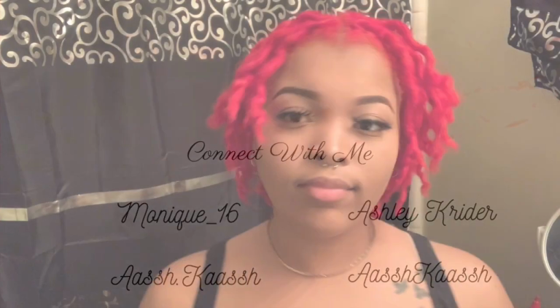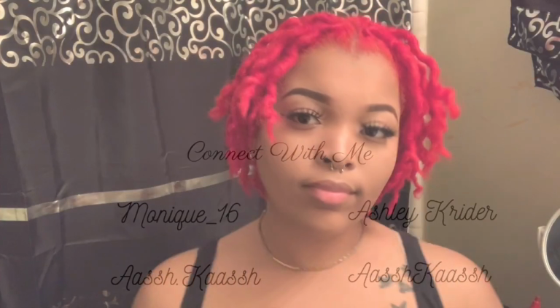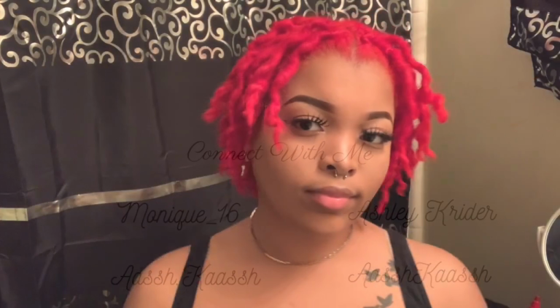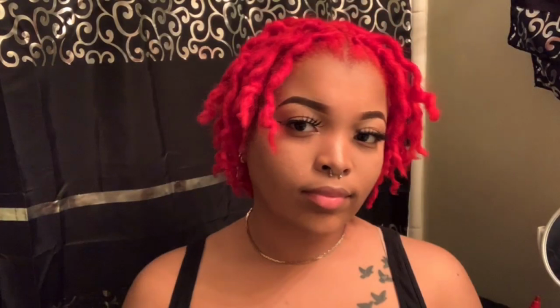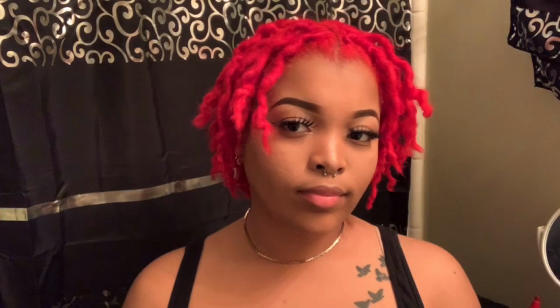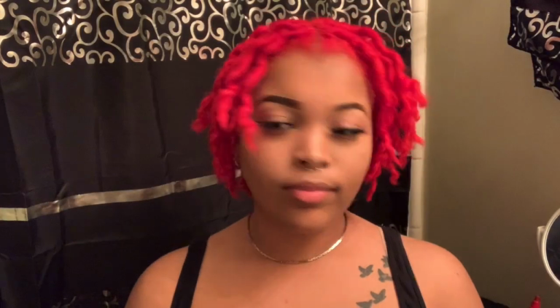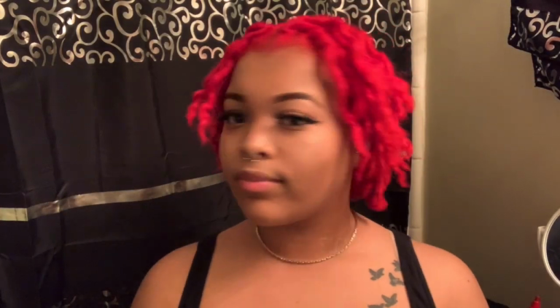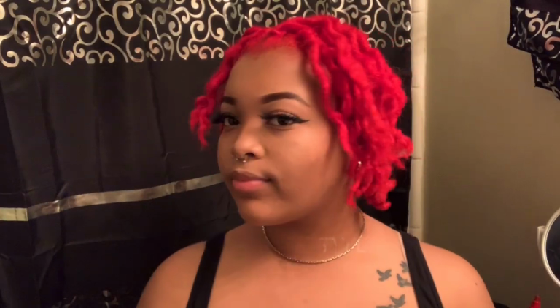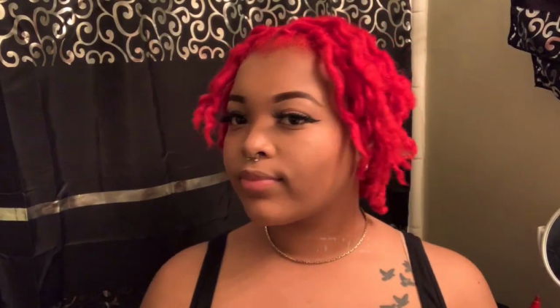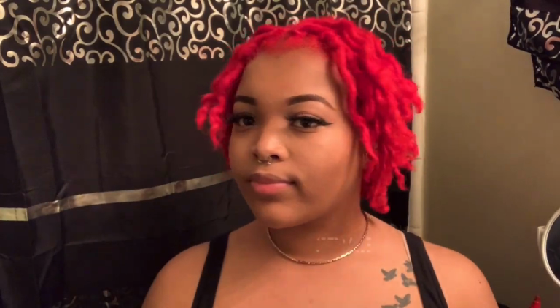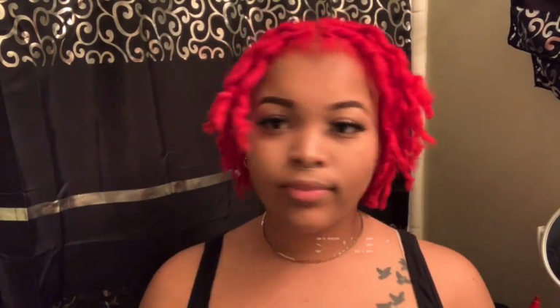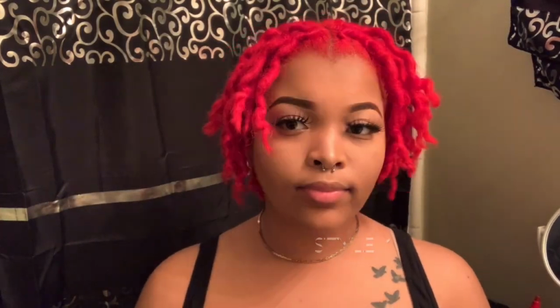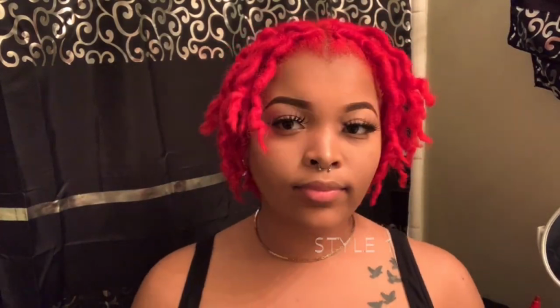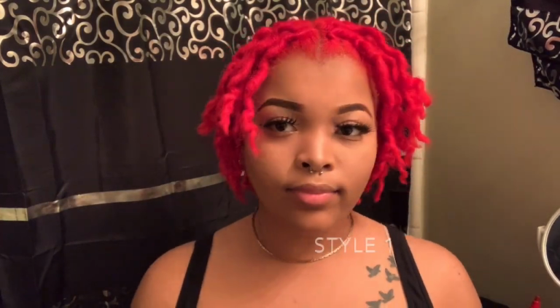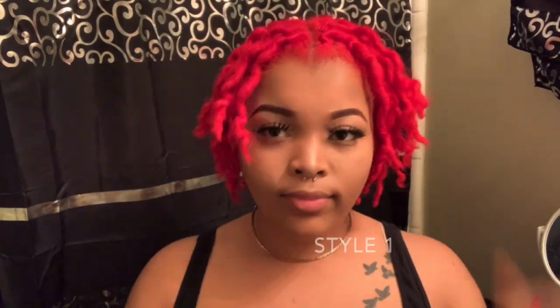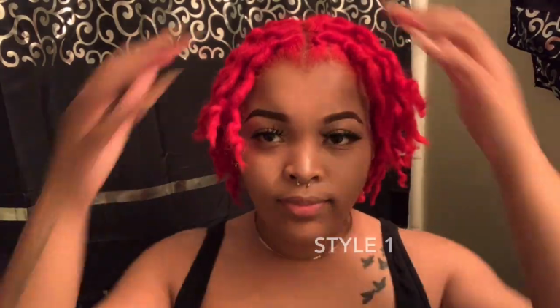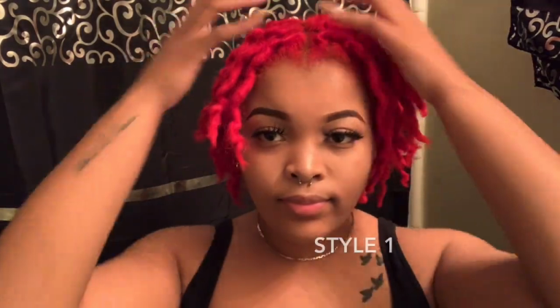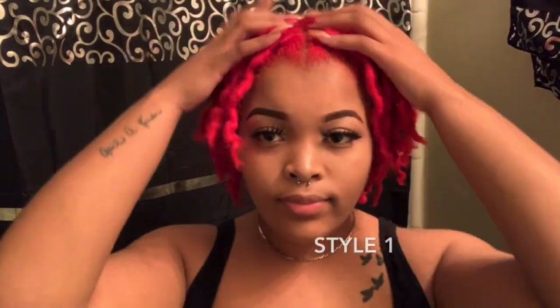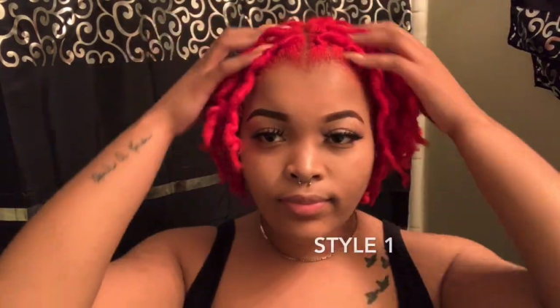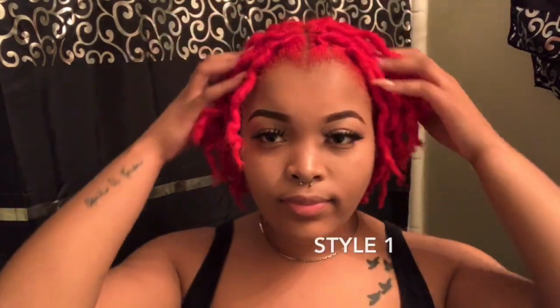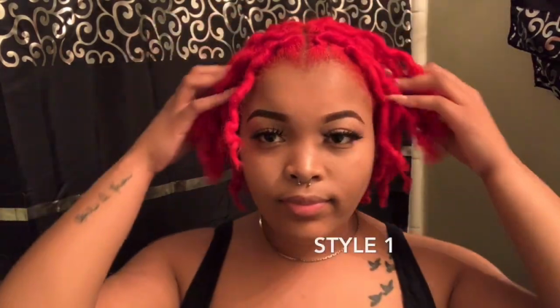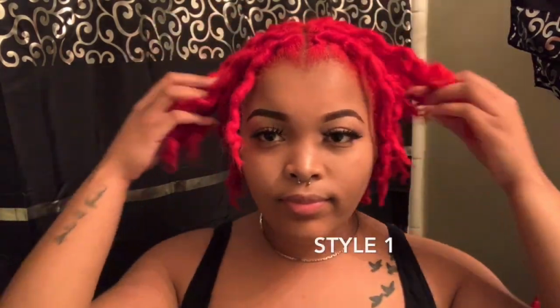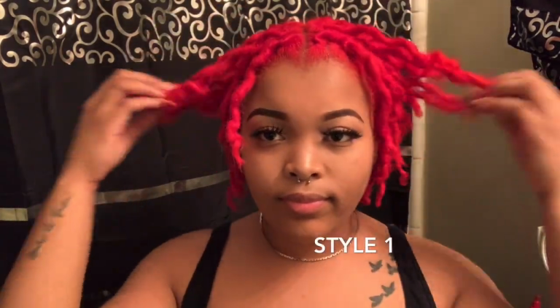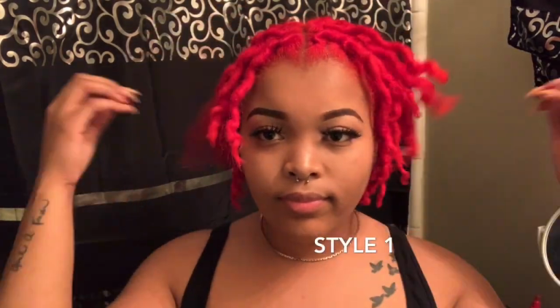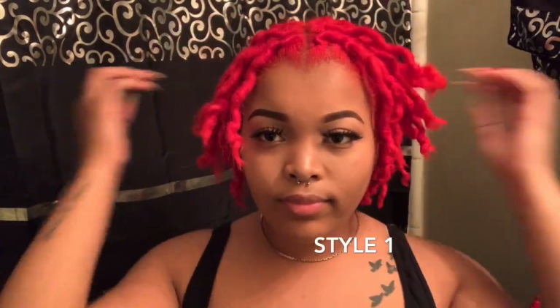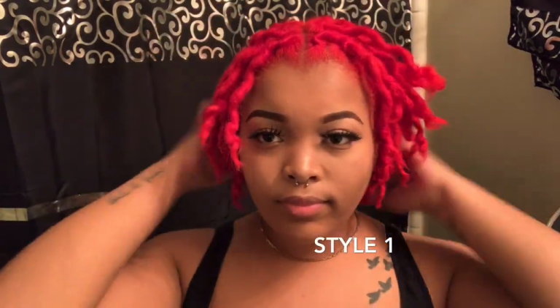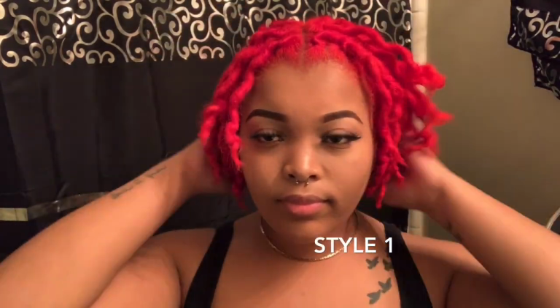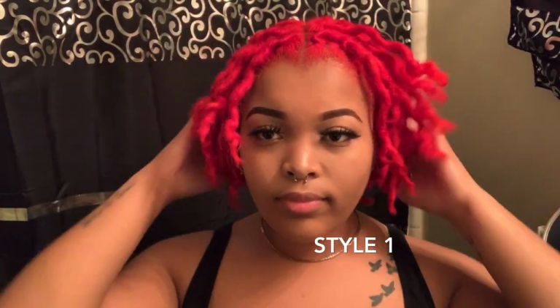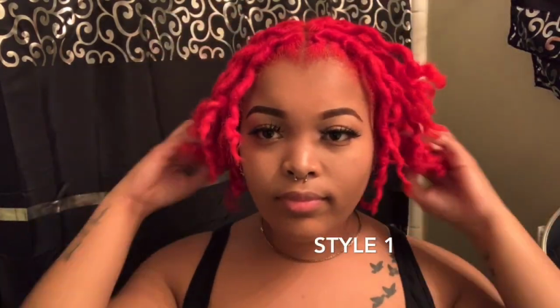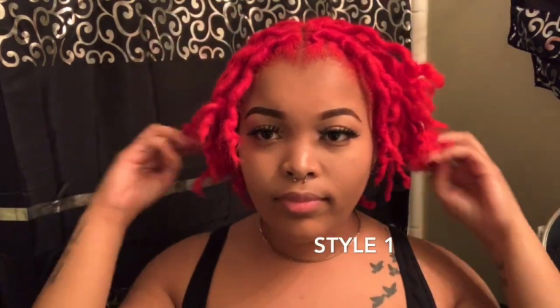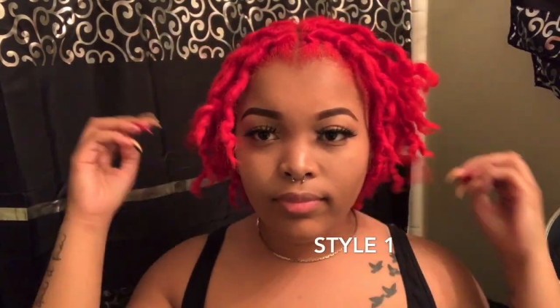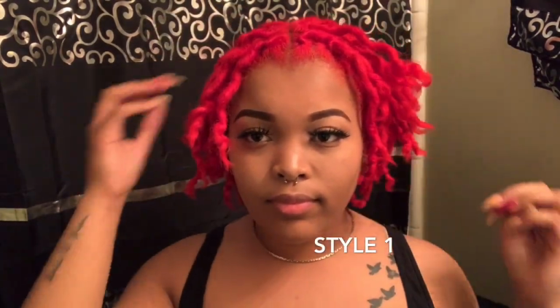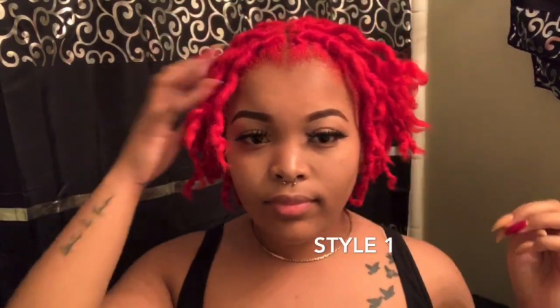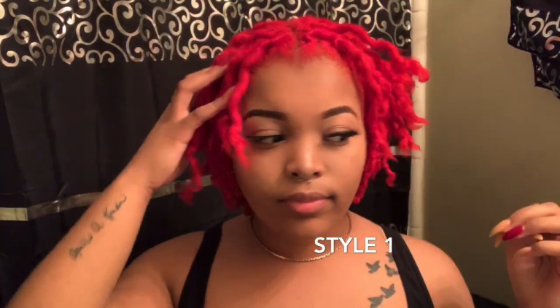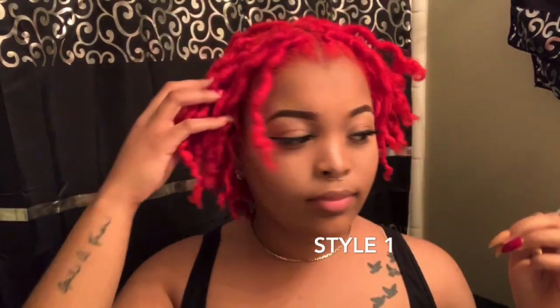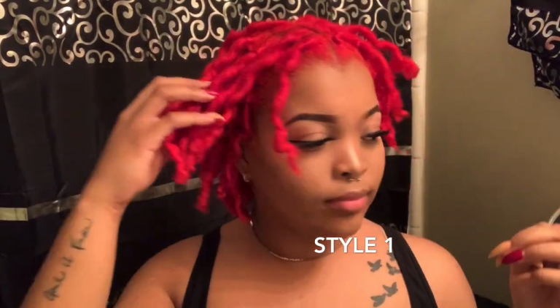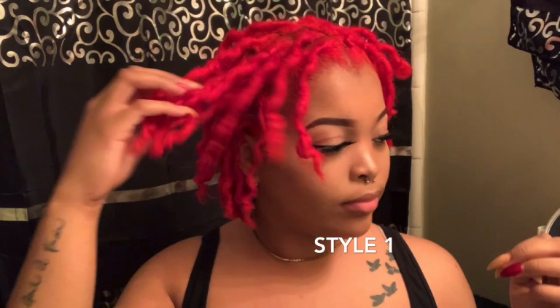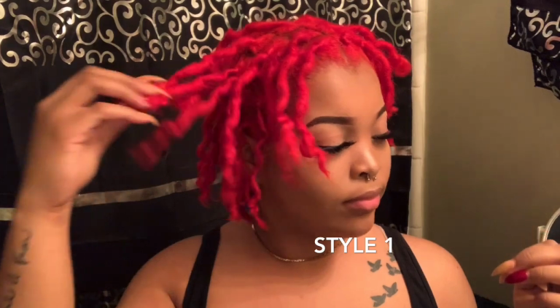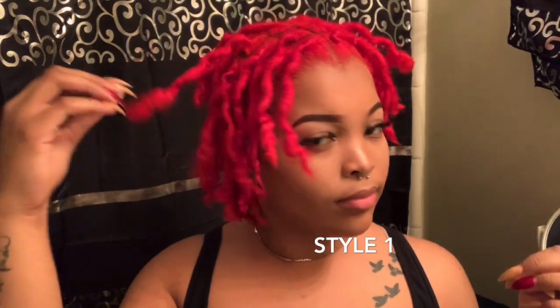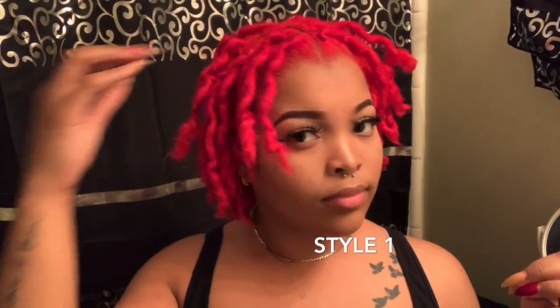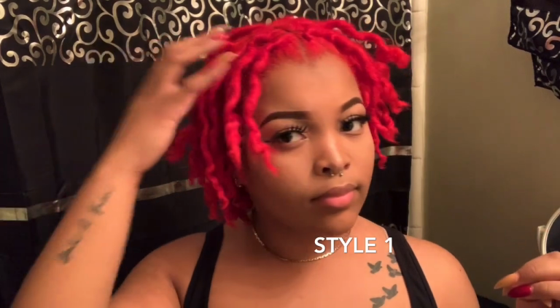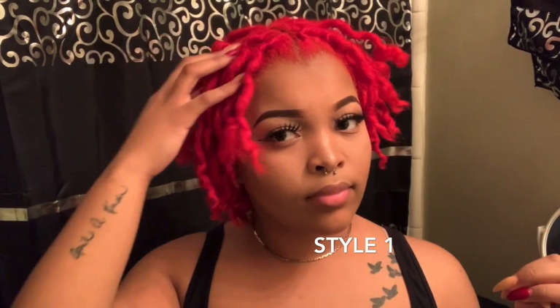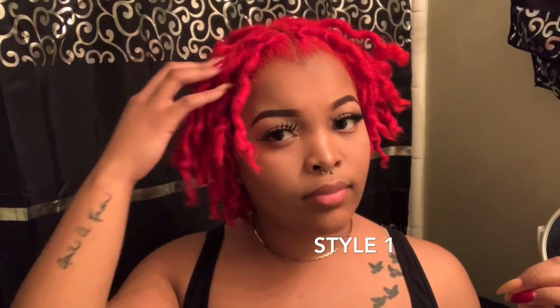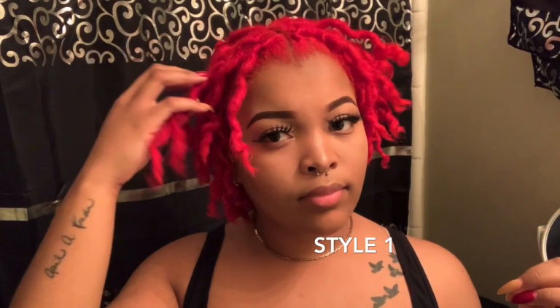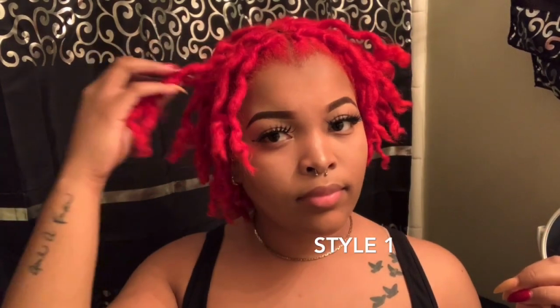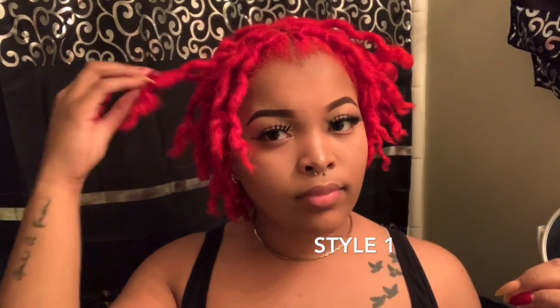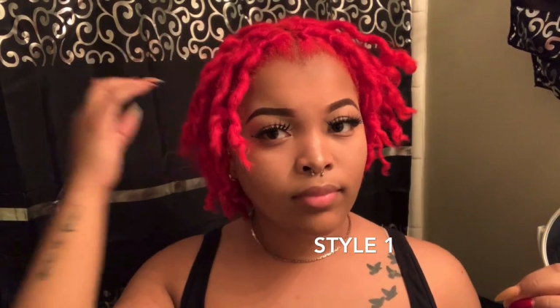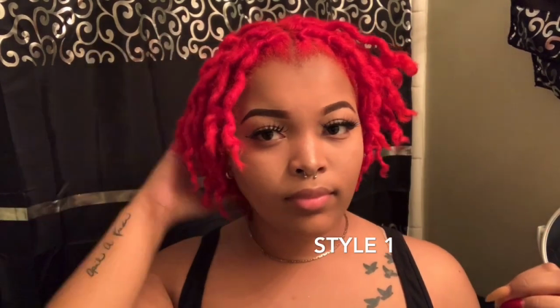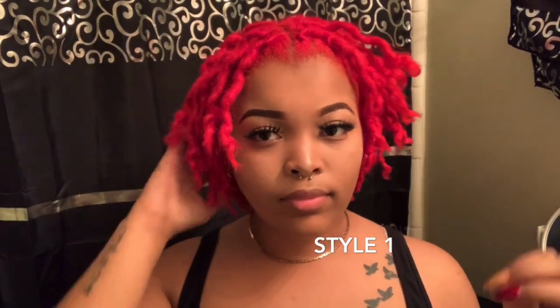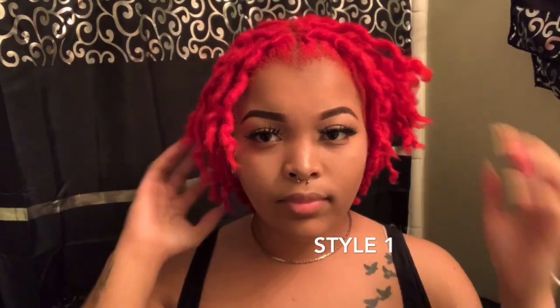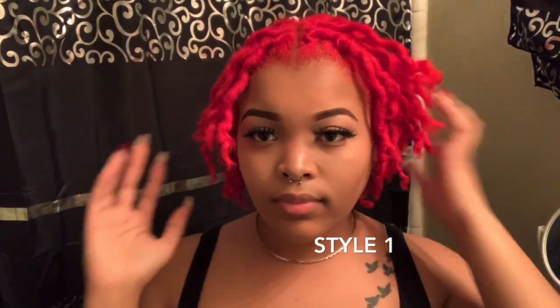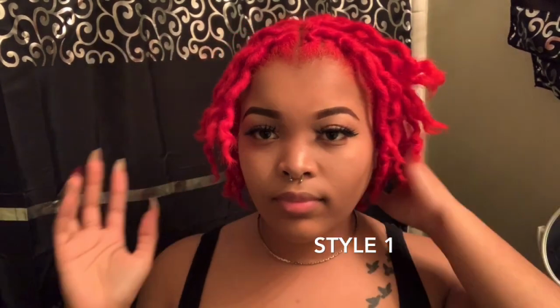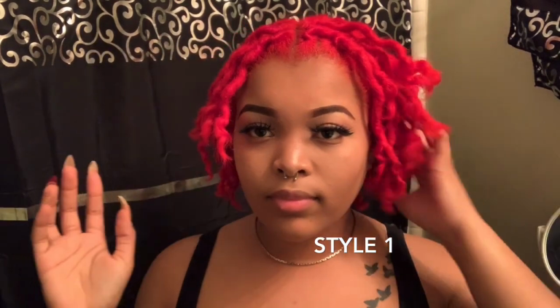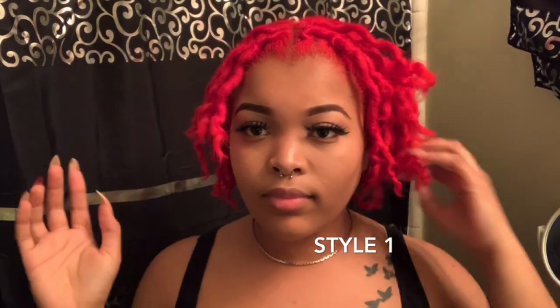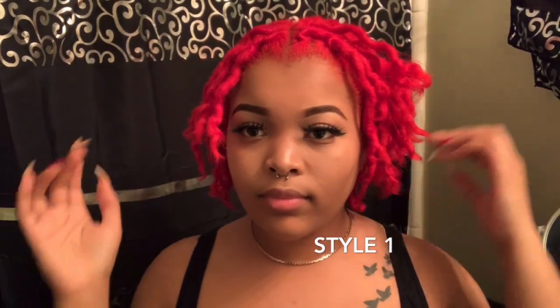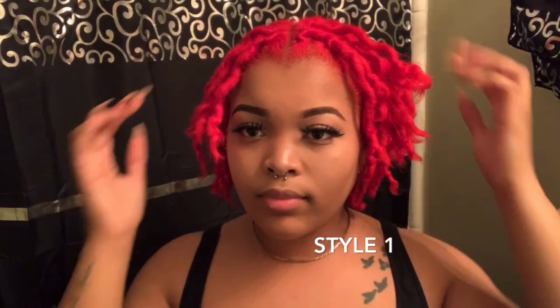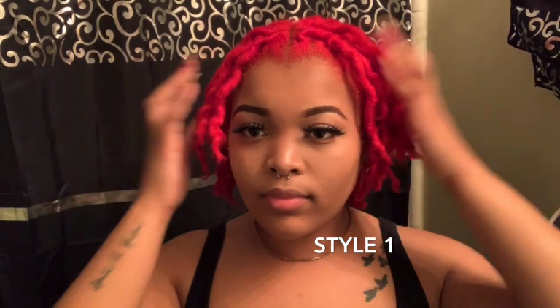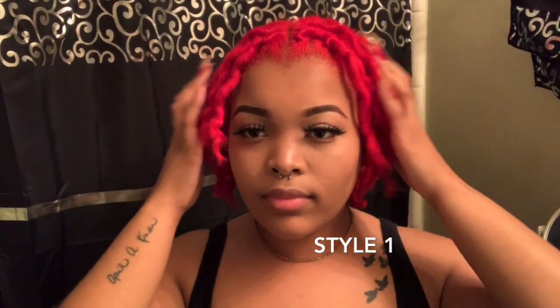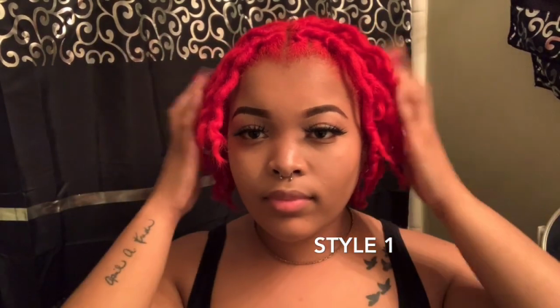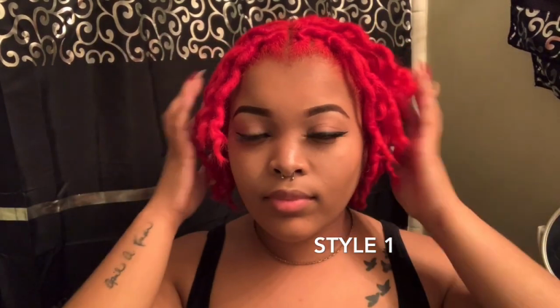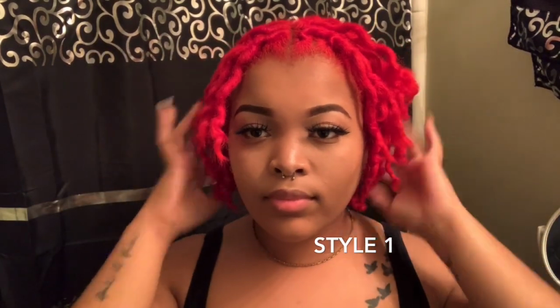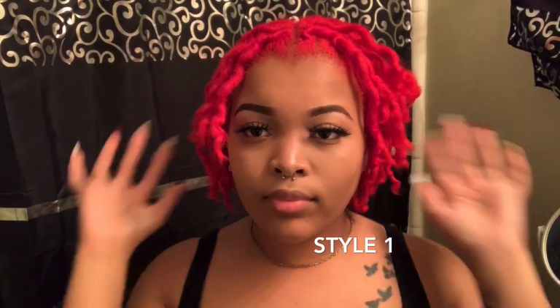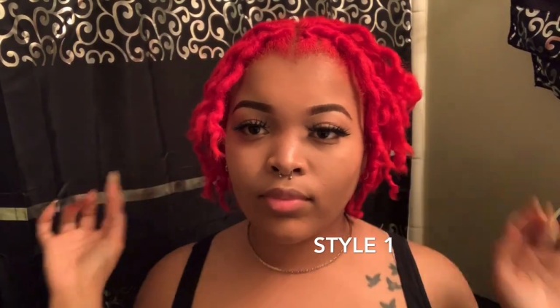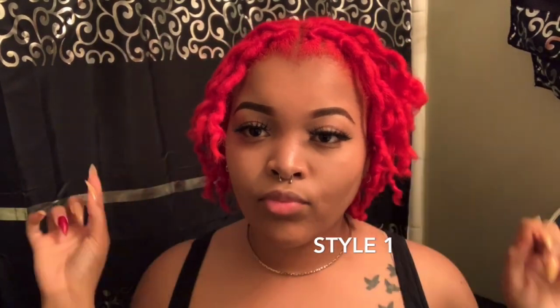All right, y'all, so here's our first style. Just my middle part — how I usually wear my locks — is just the middle part.